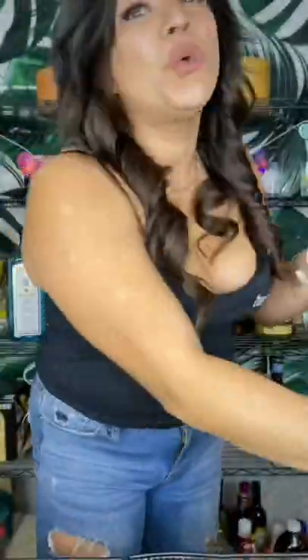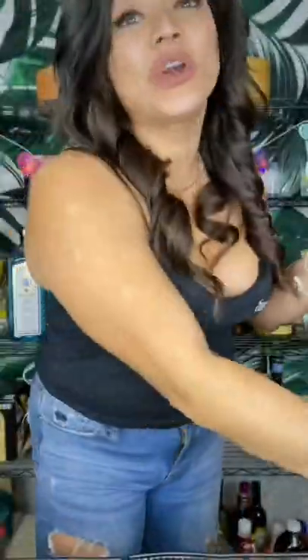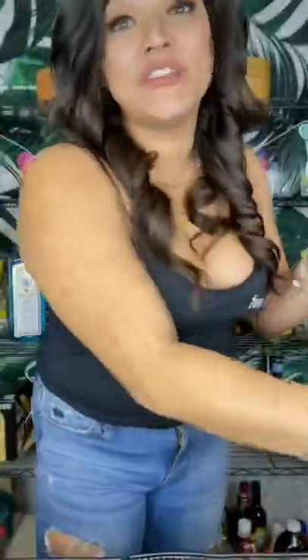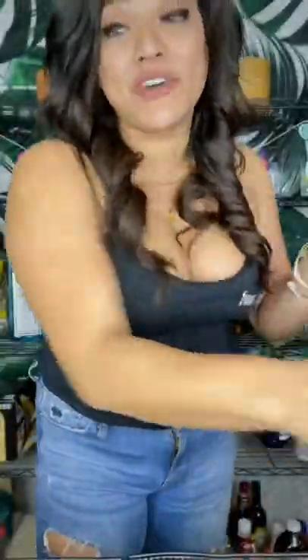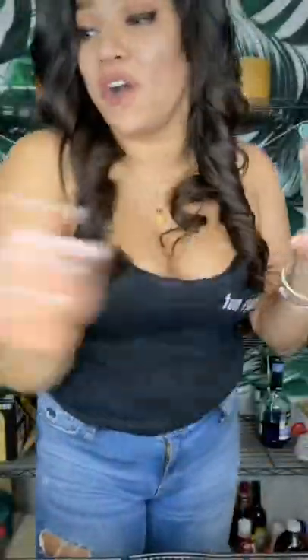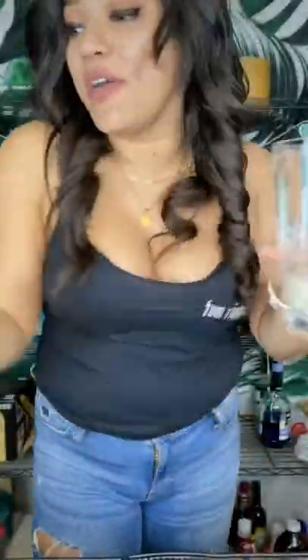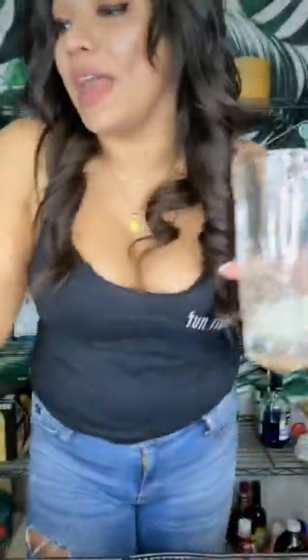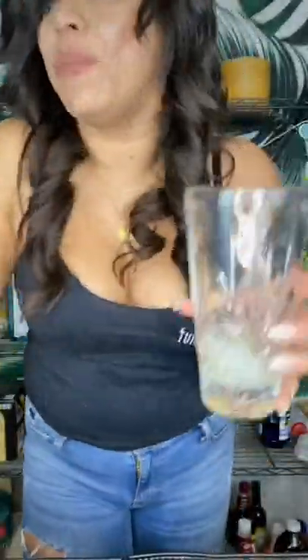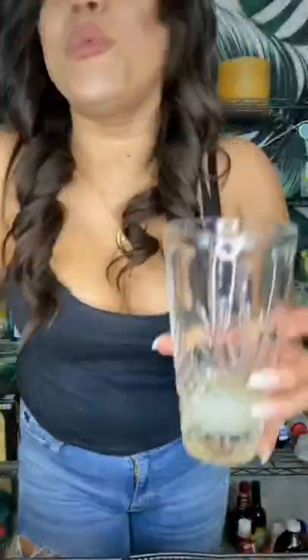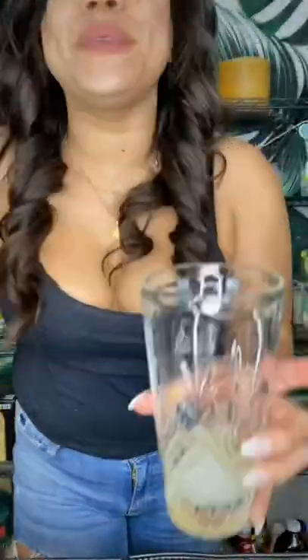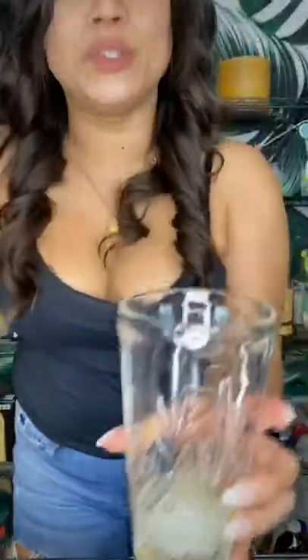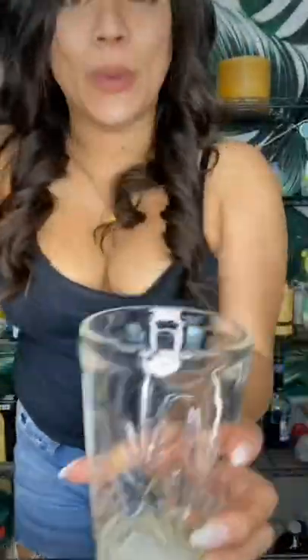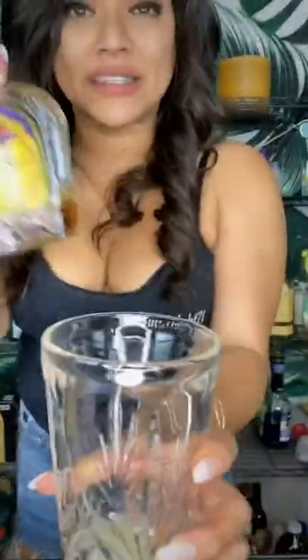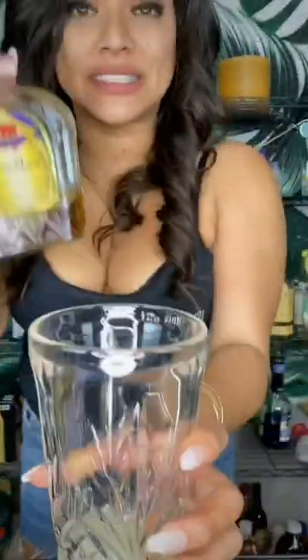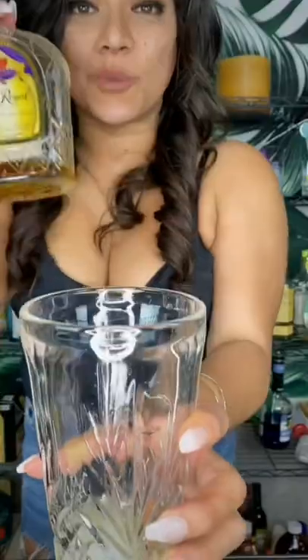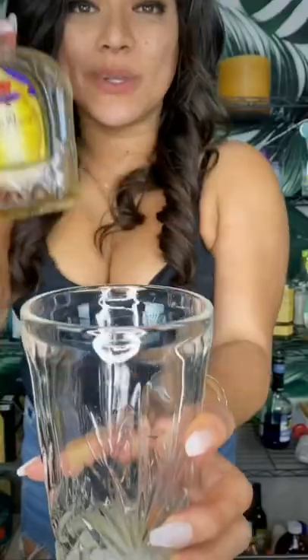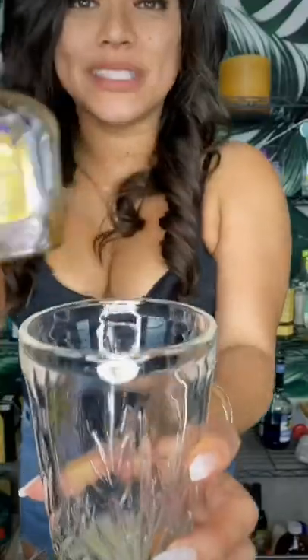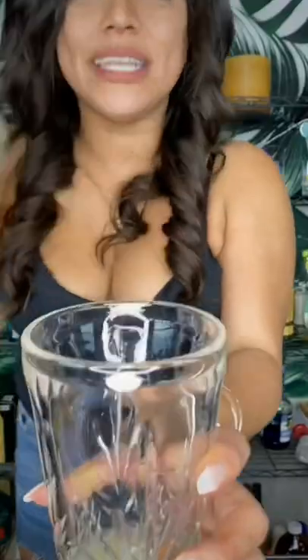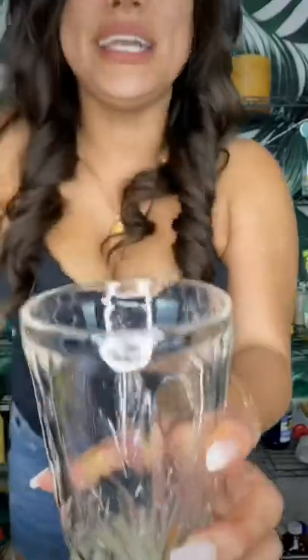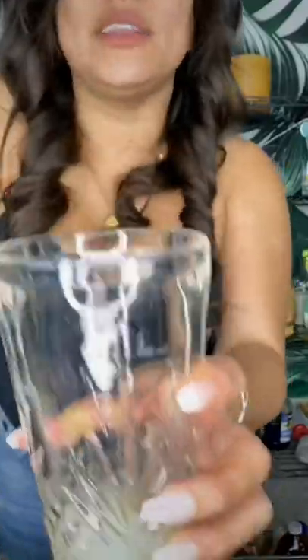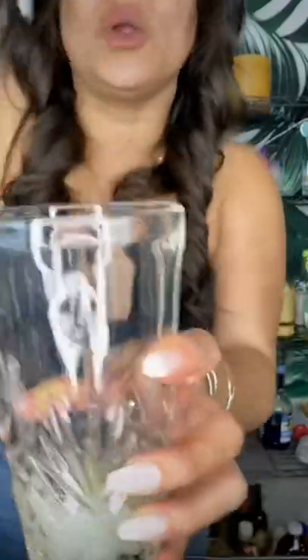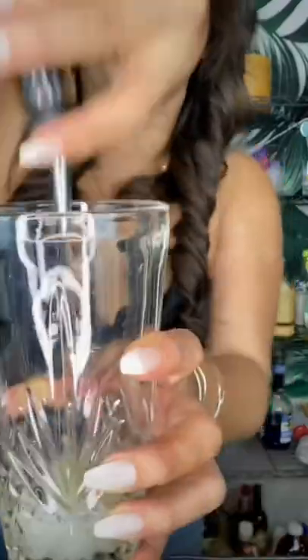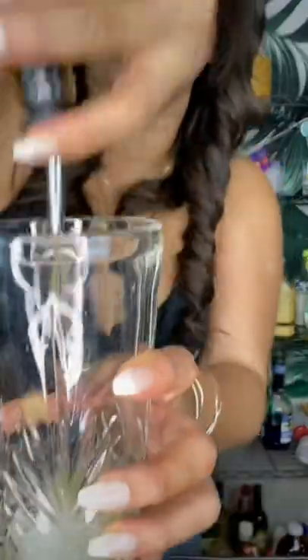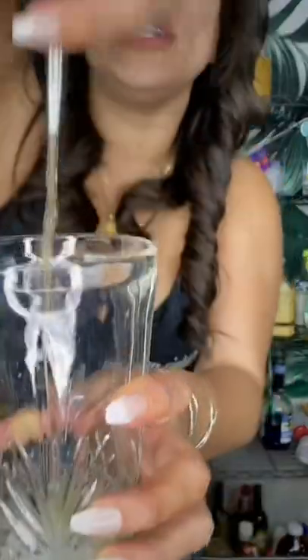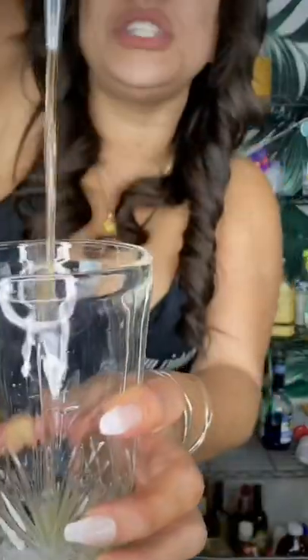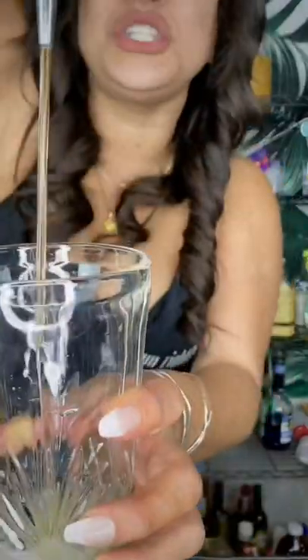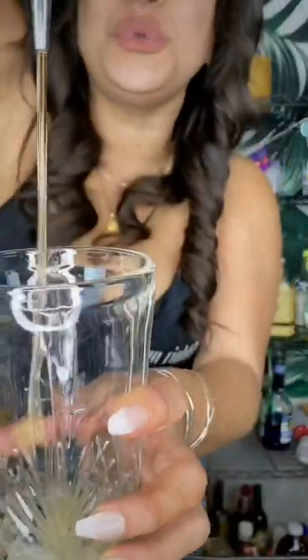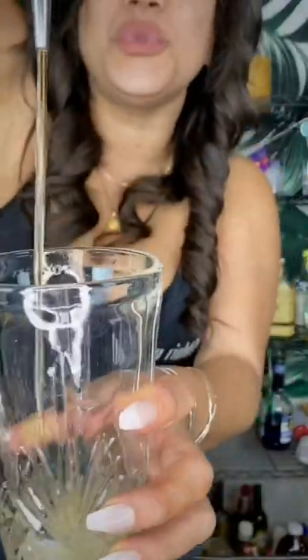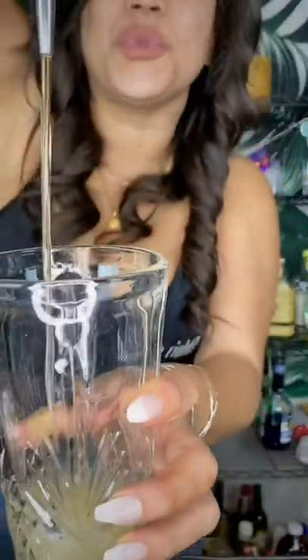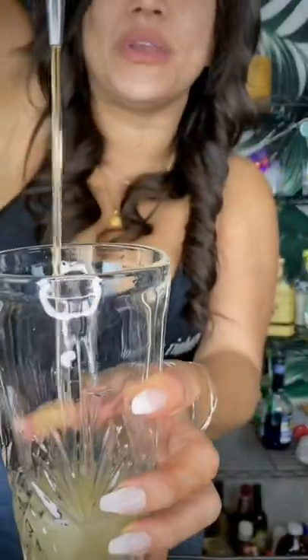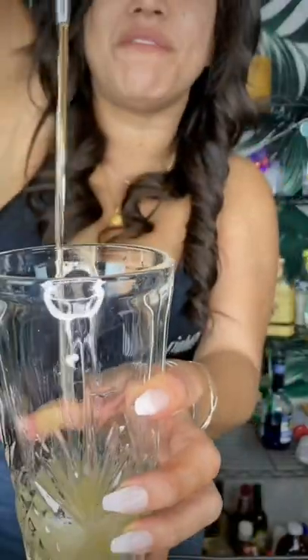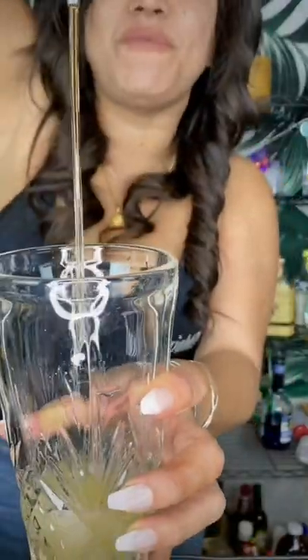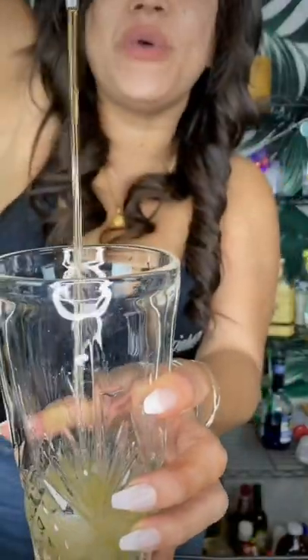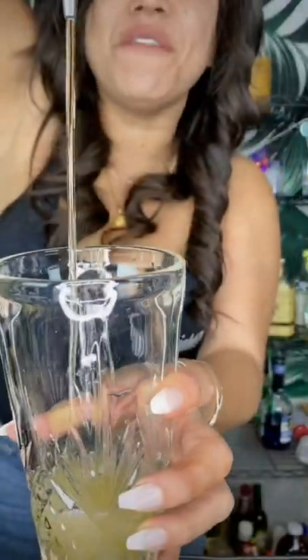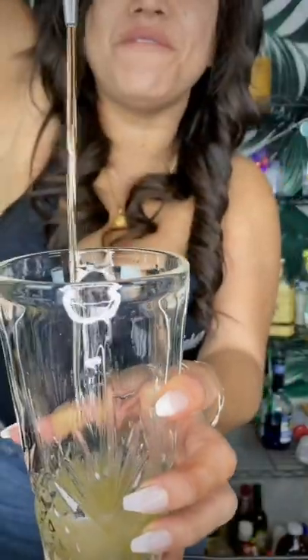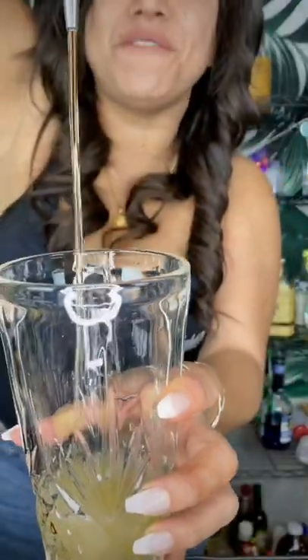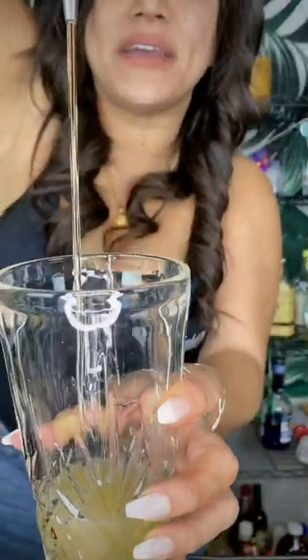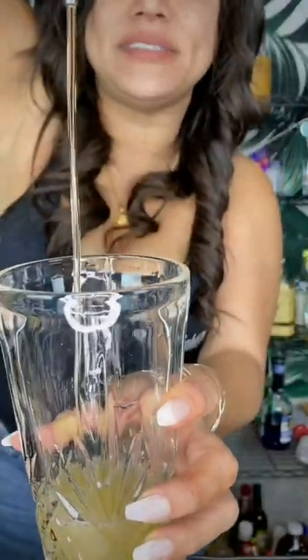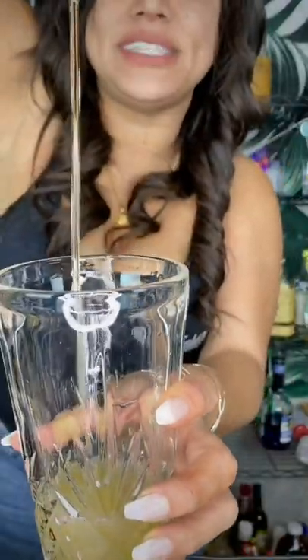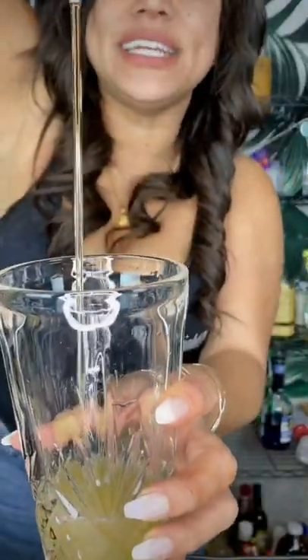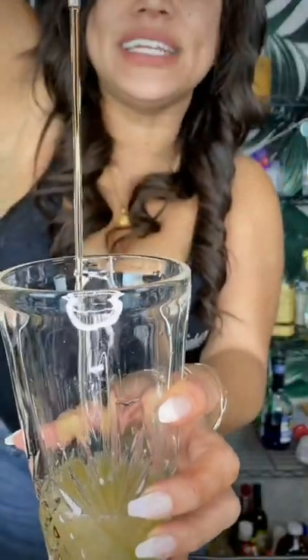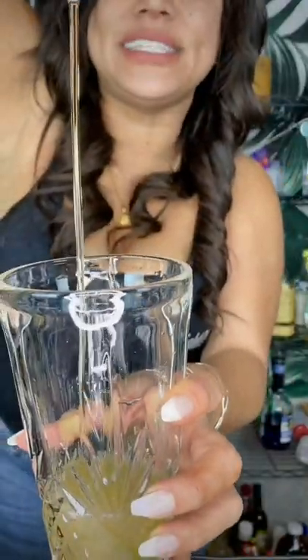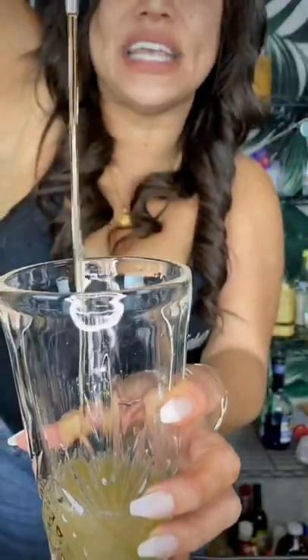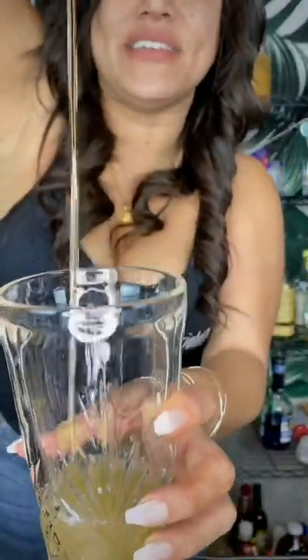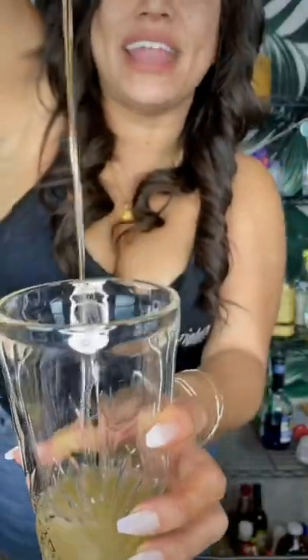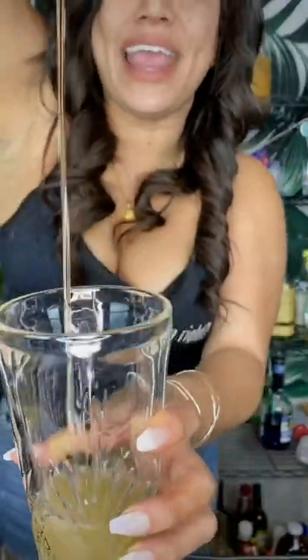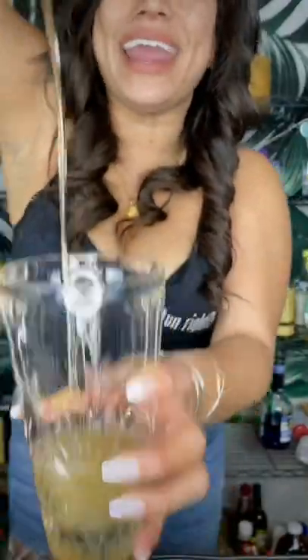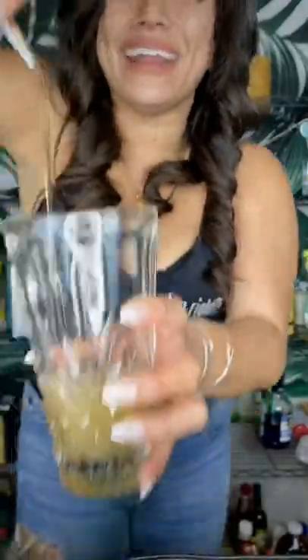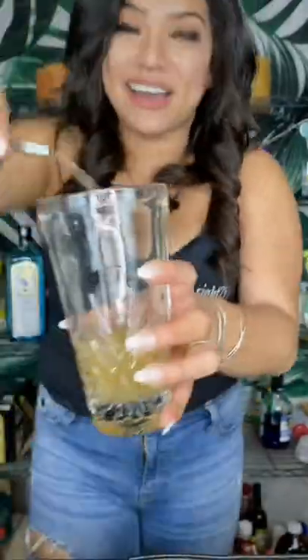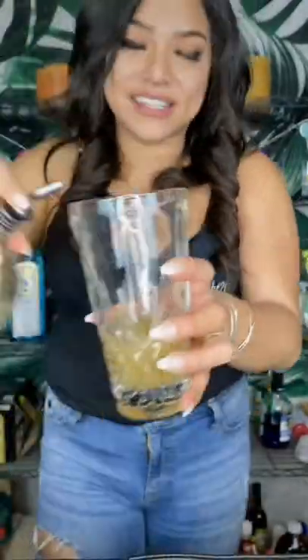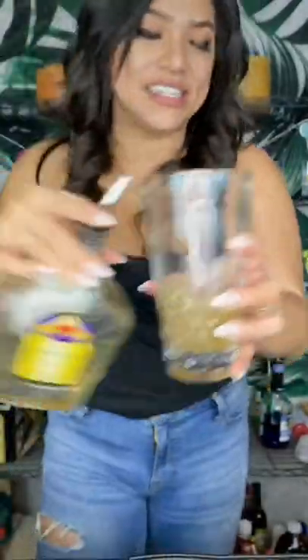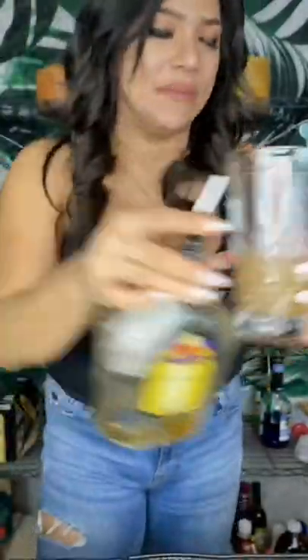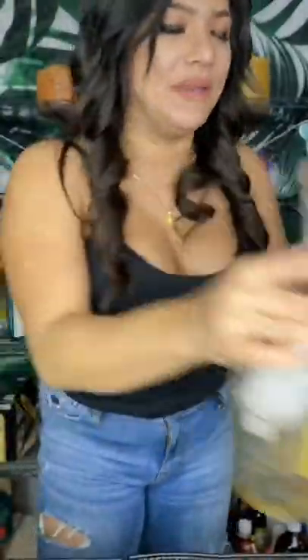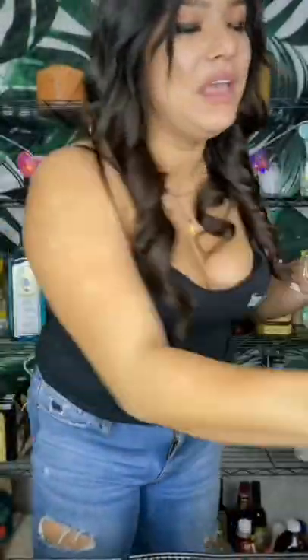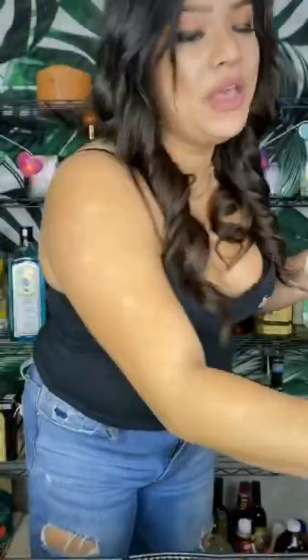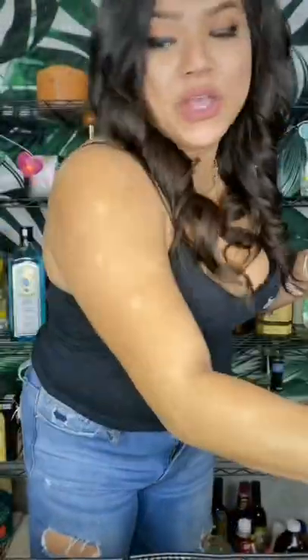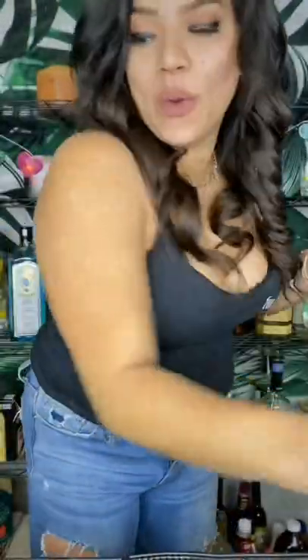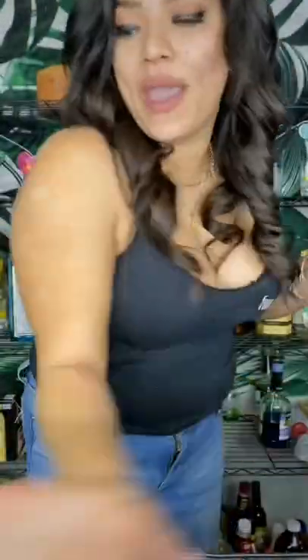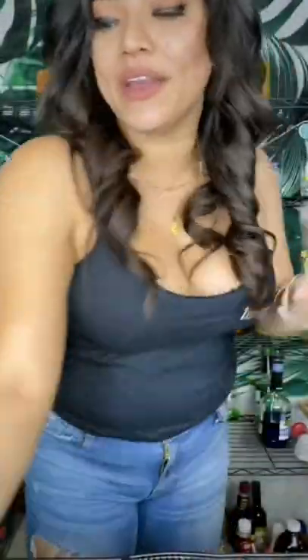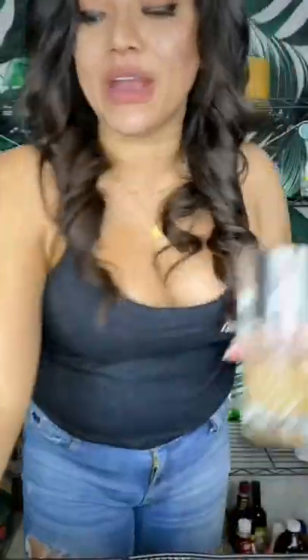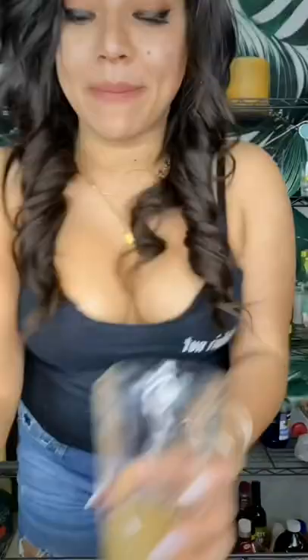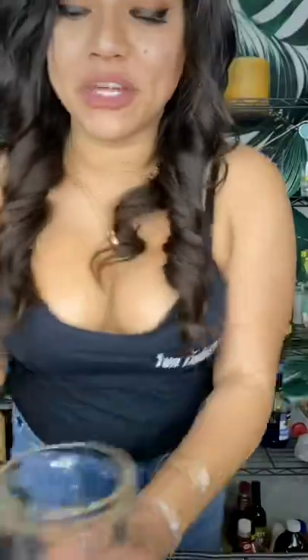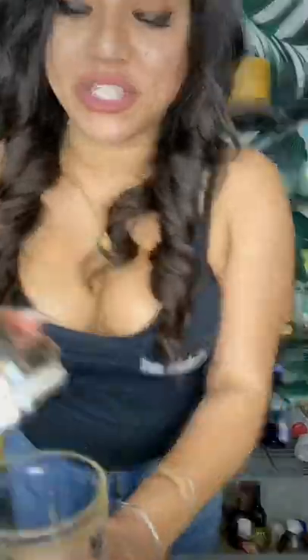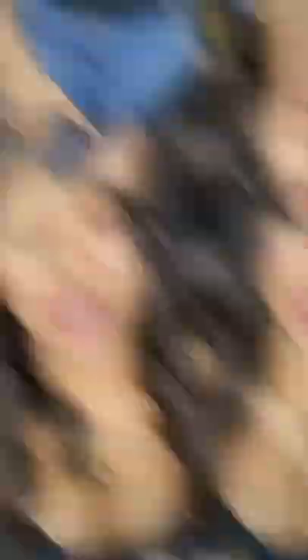We're going to follow that up with two ounces of whiskey. Awesome. Go ahead and grab your shaker.